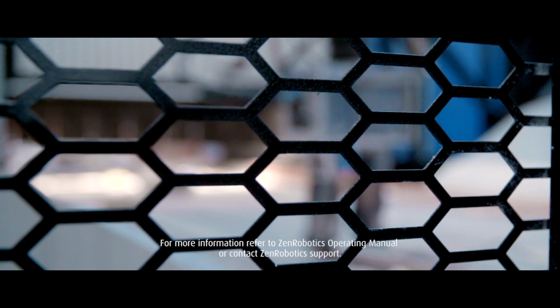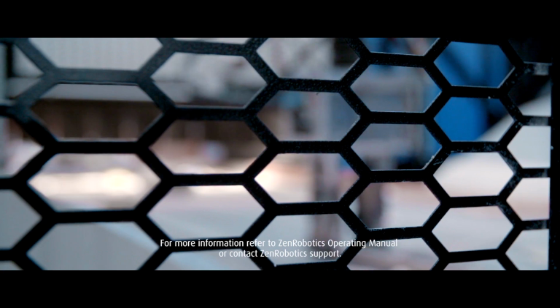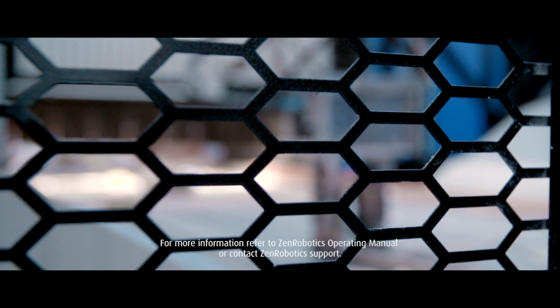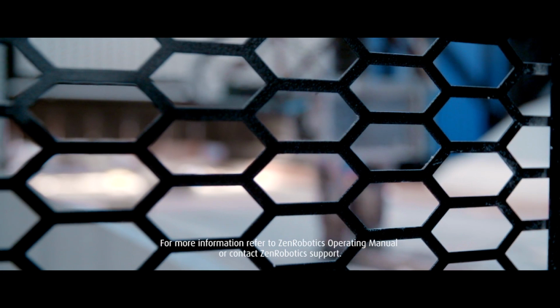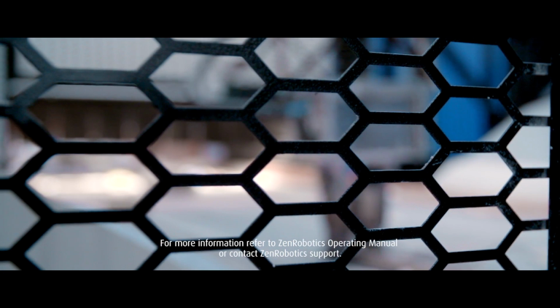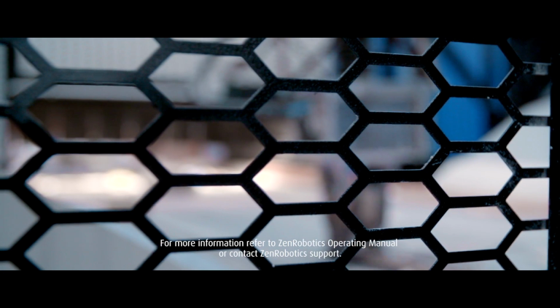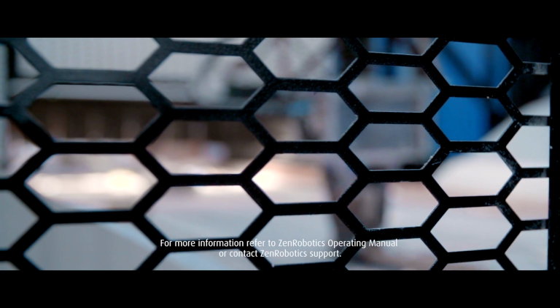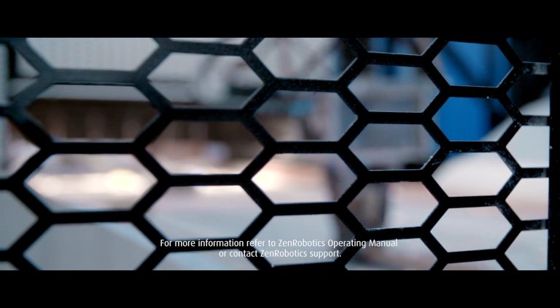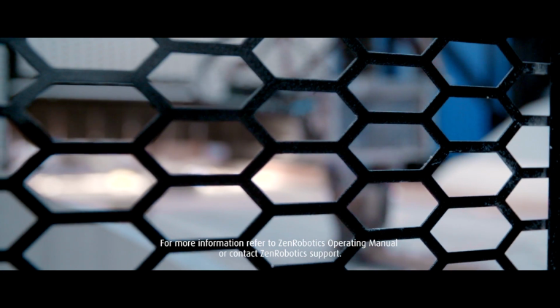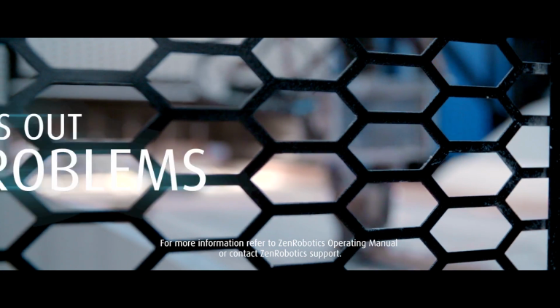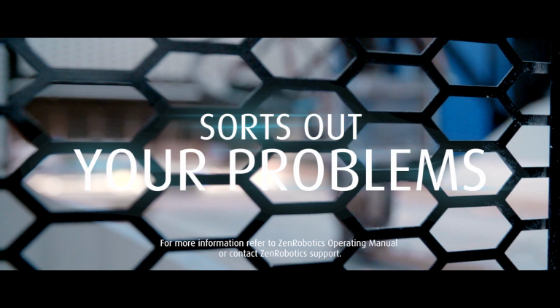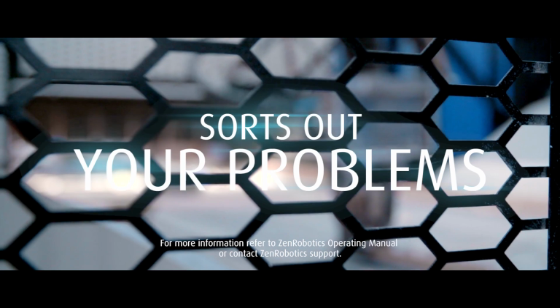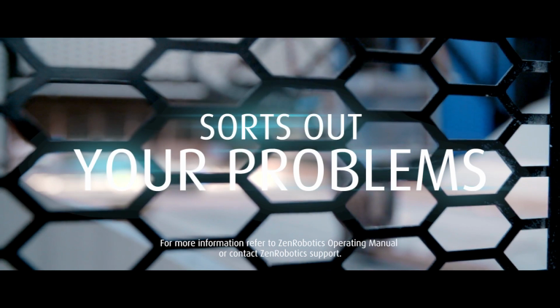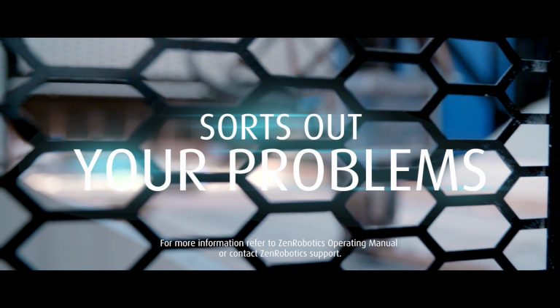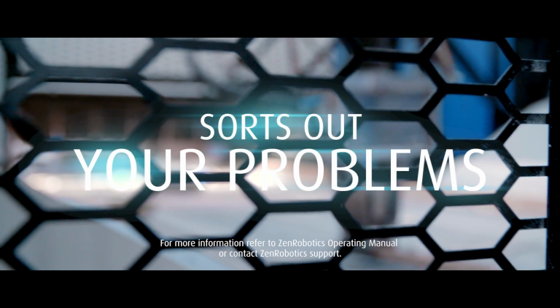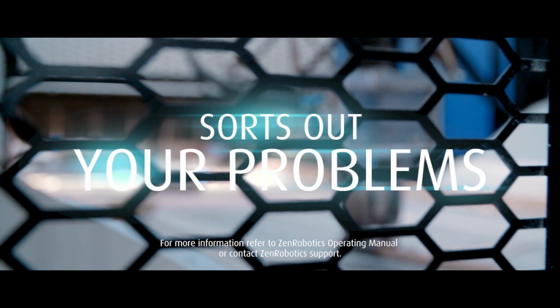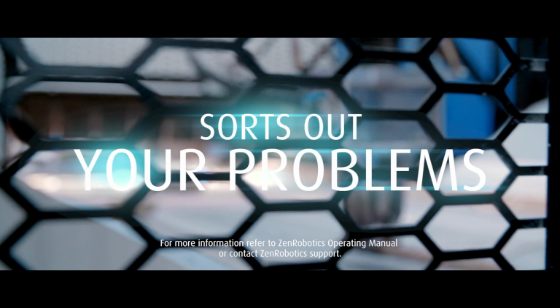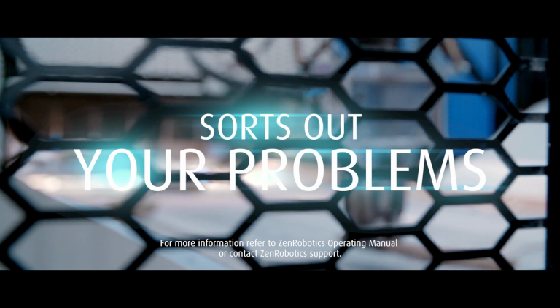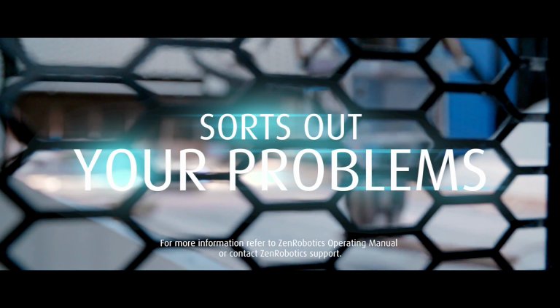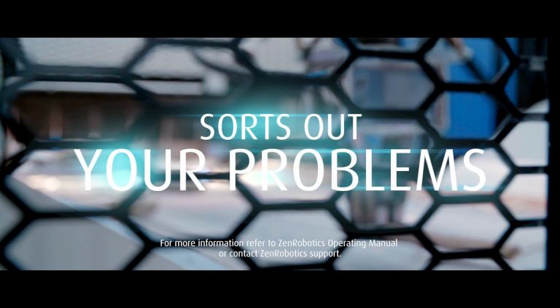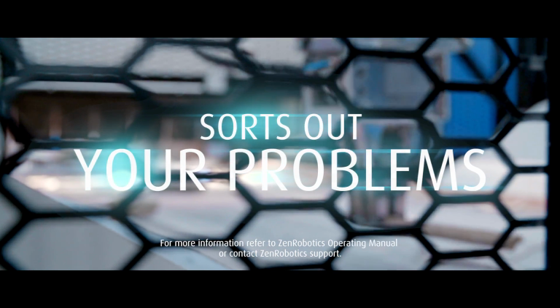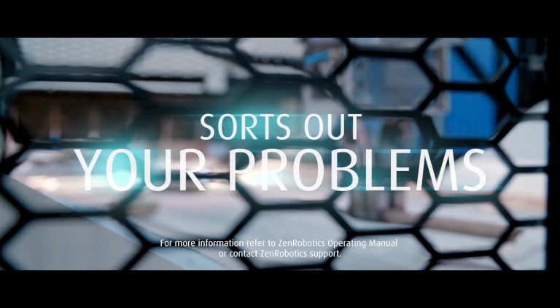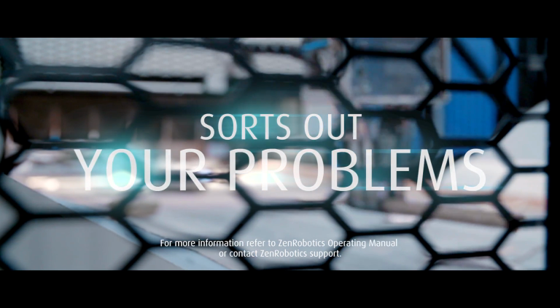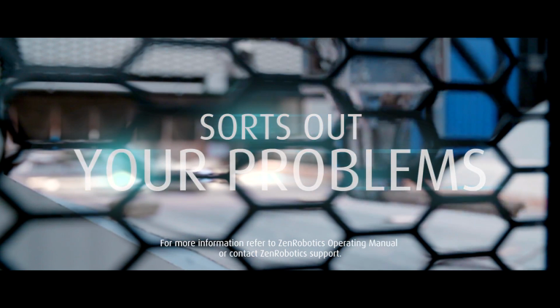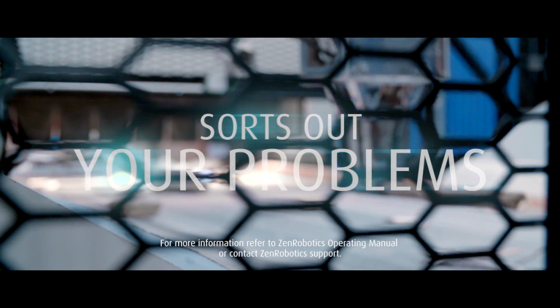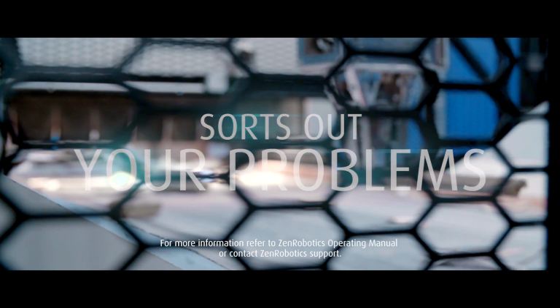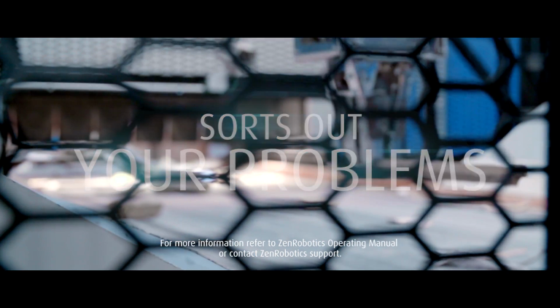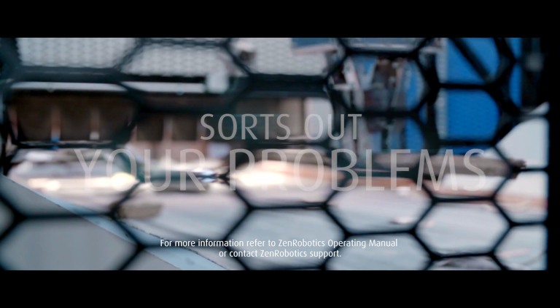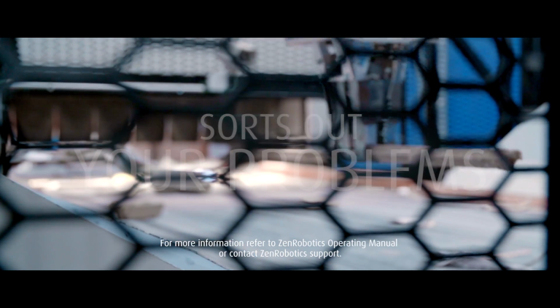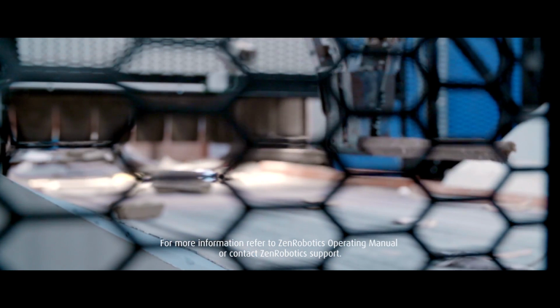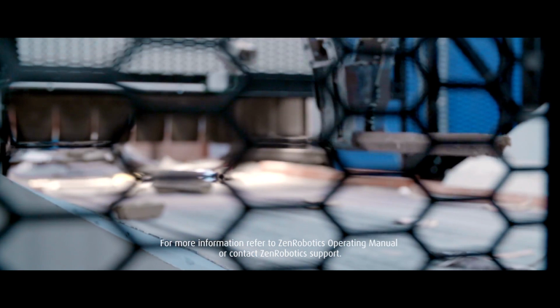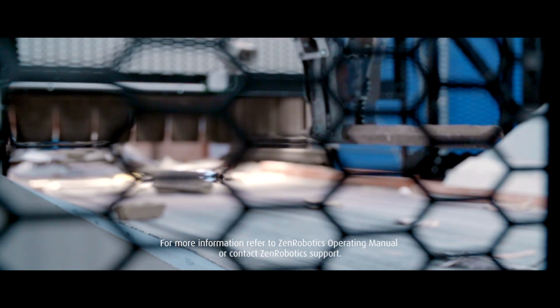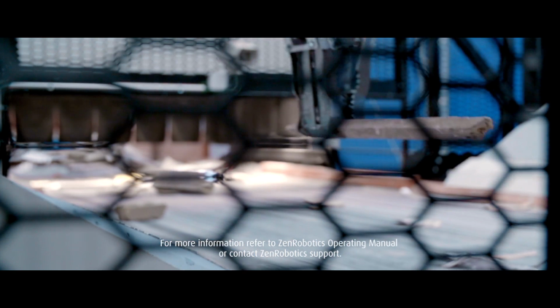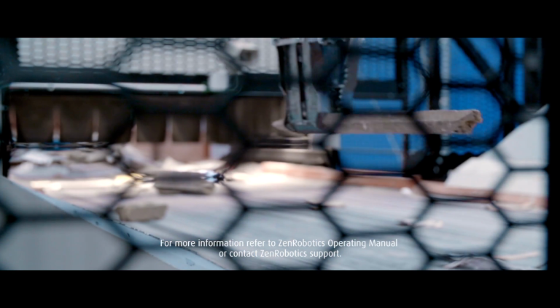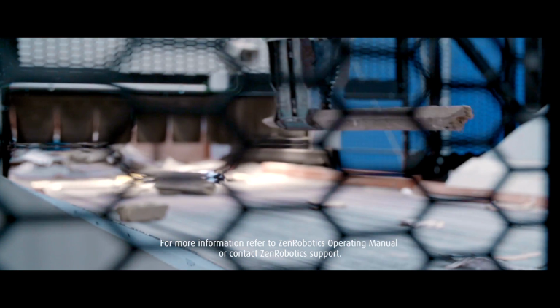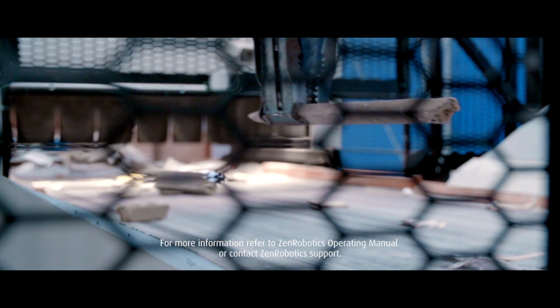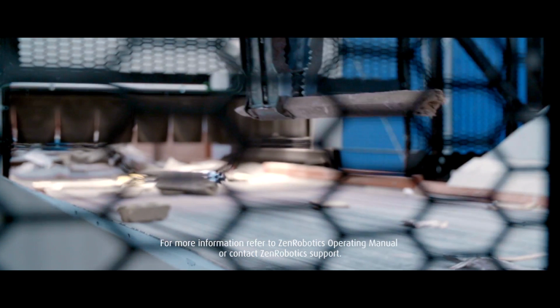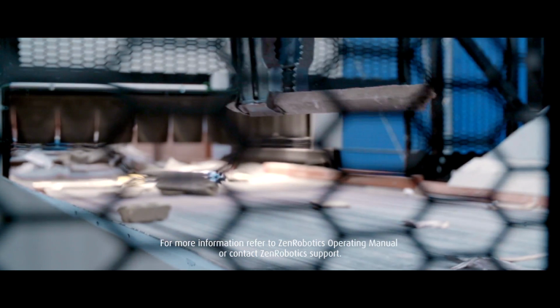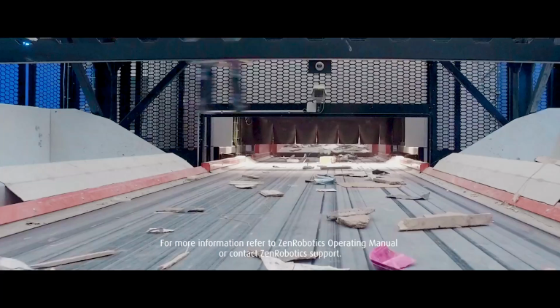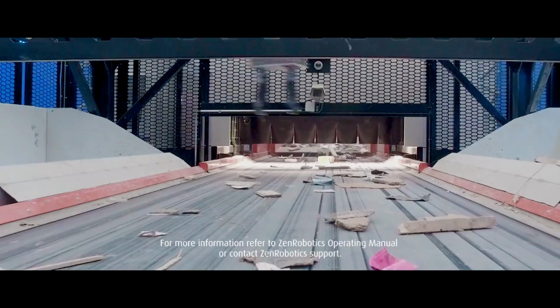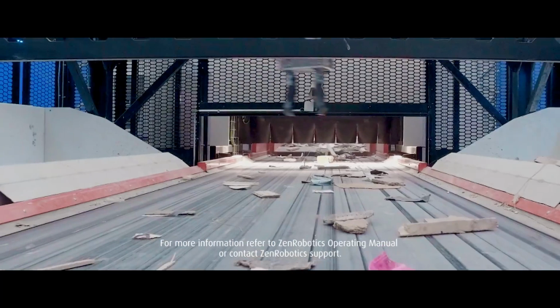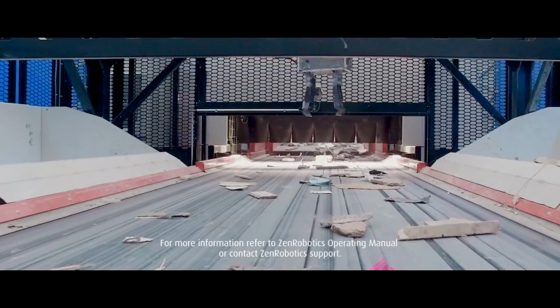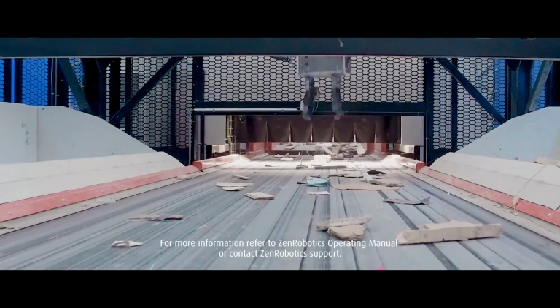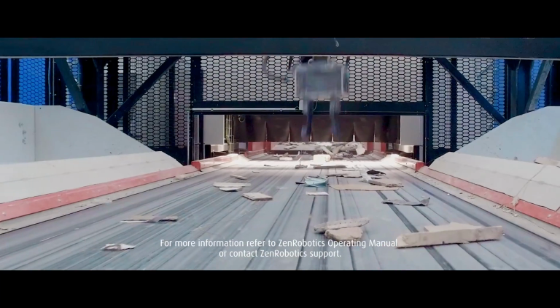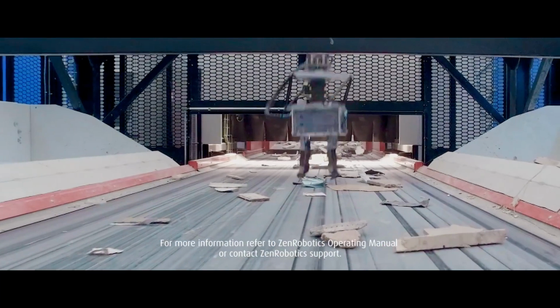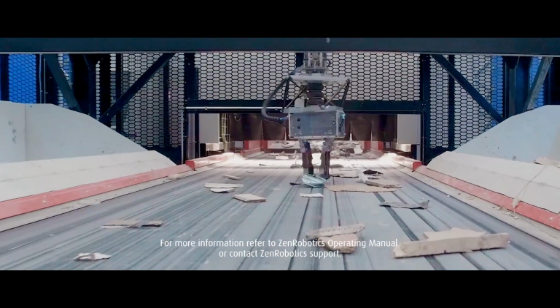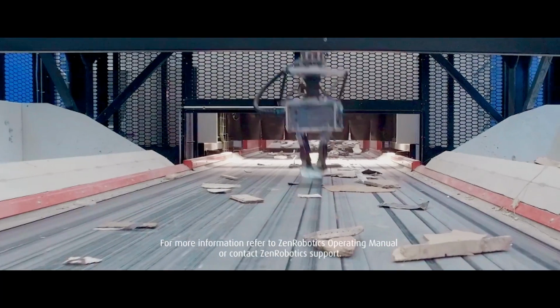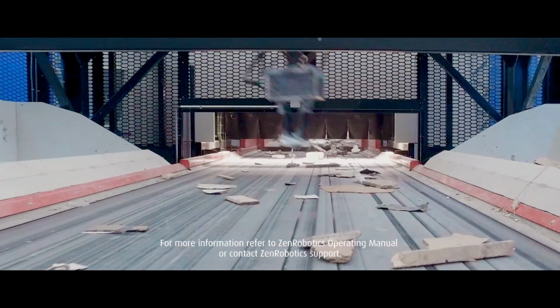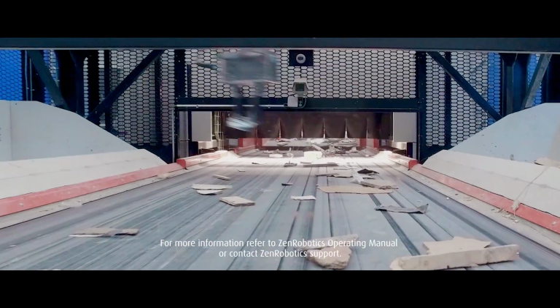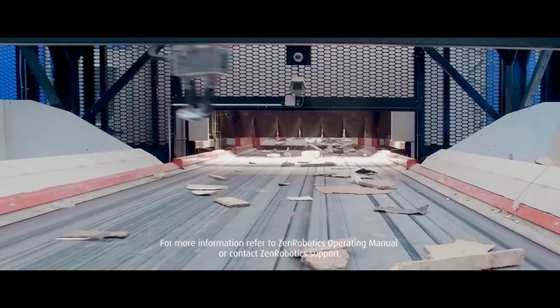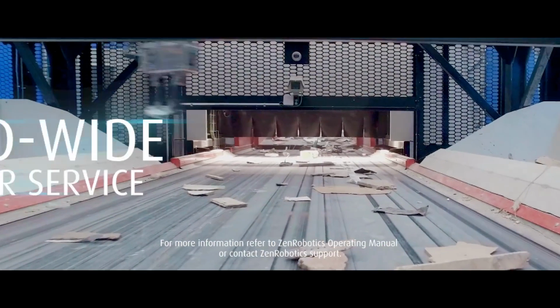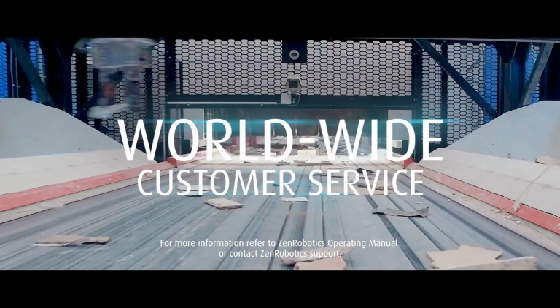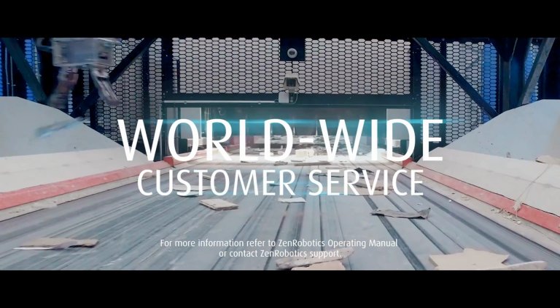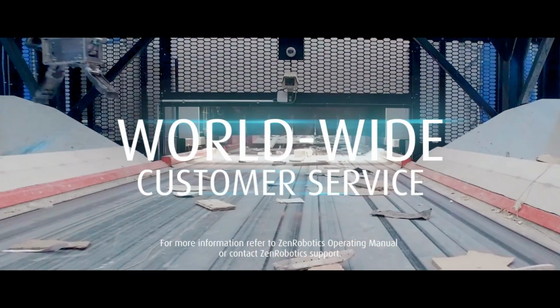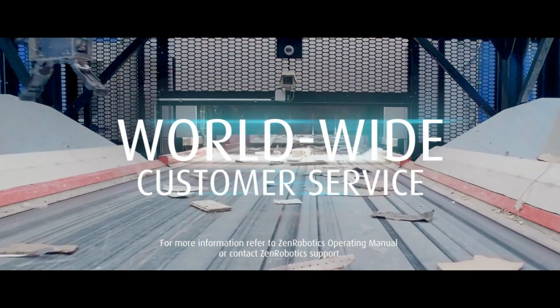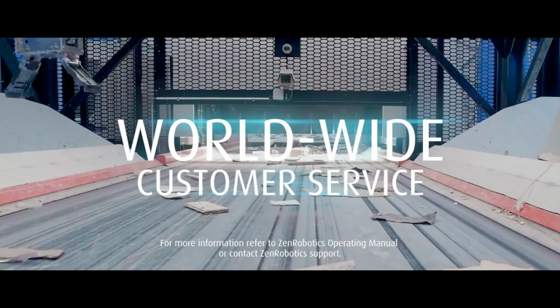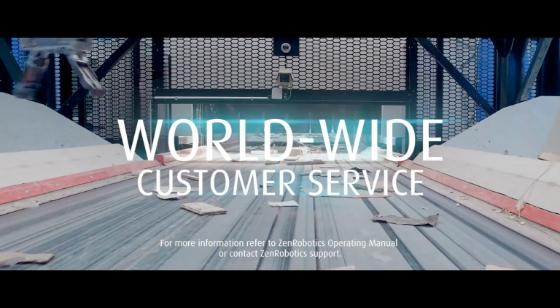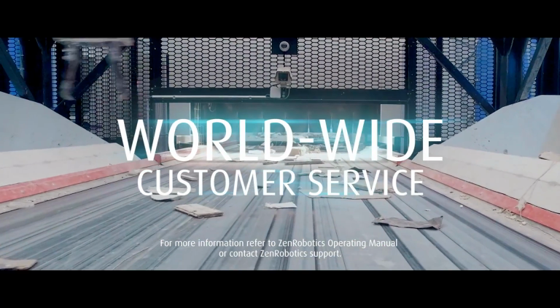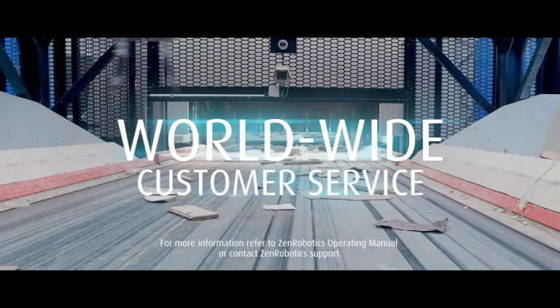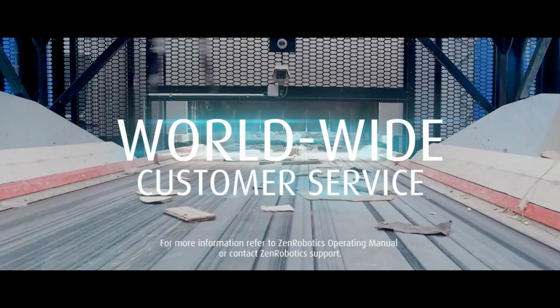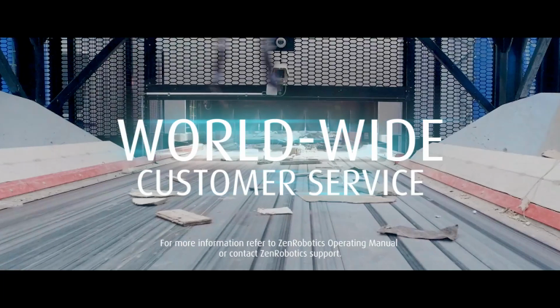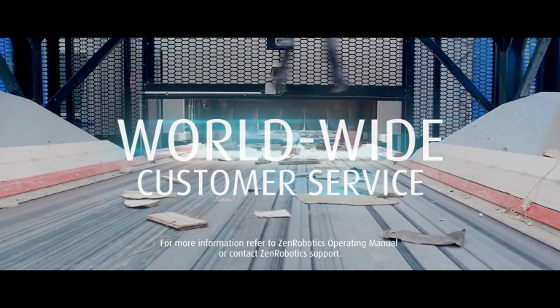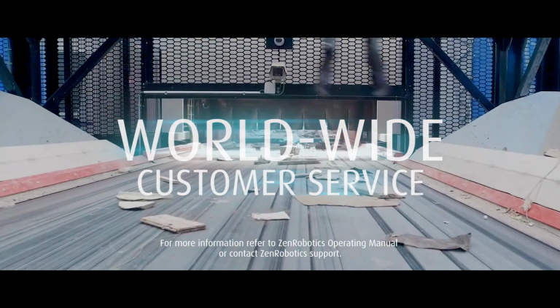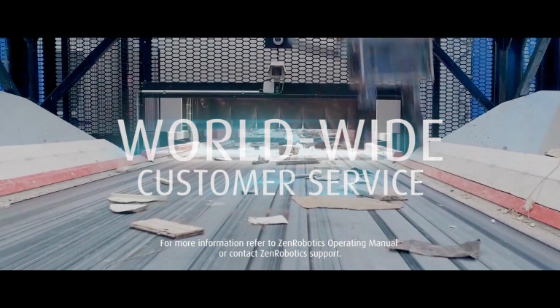Zen Robotics support sorts out your problems. Our distribution network offers extensive worldwide customer service.